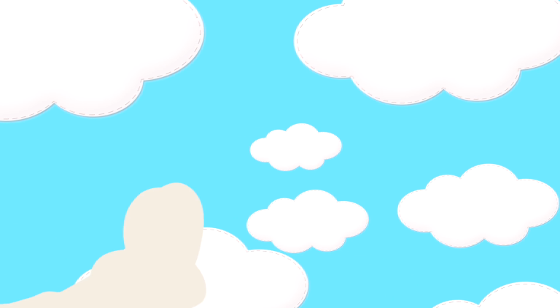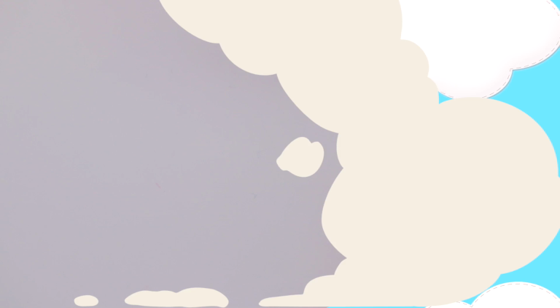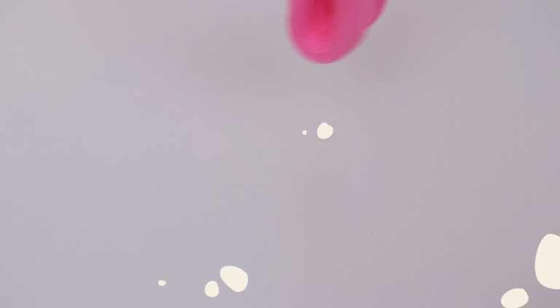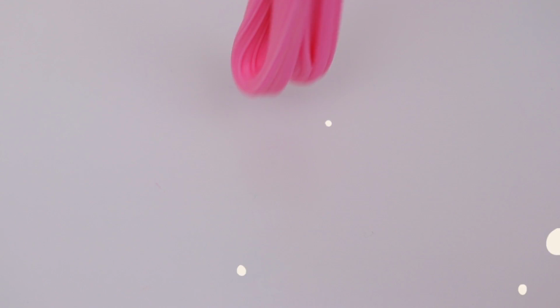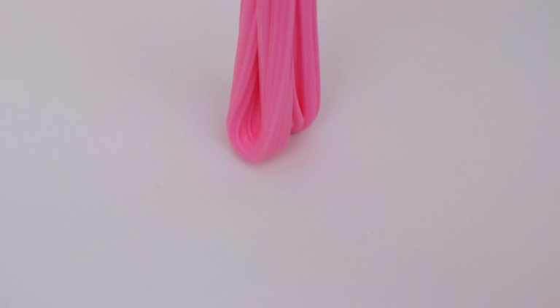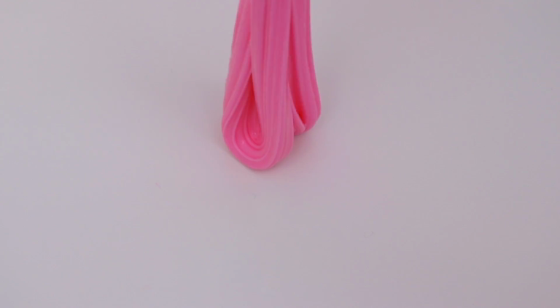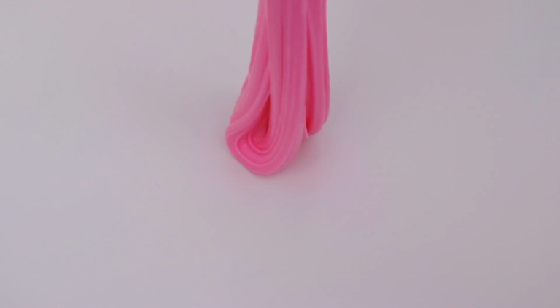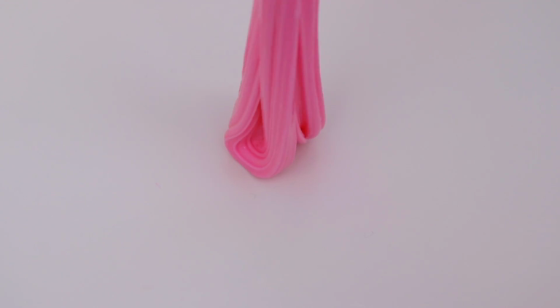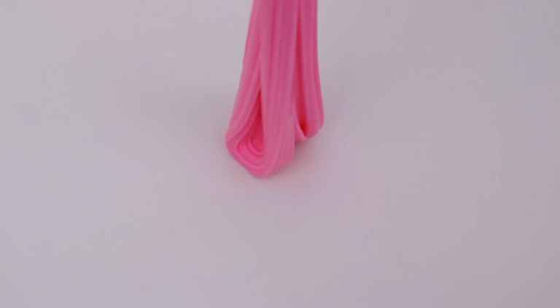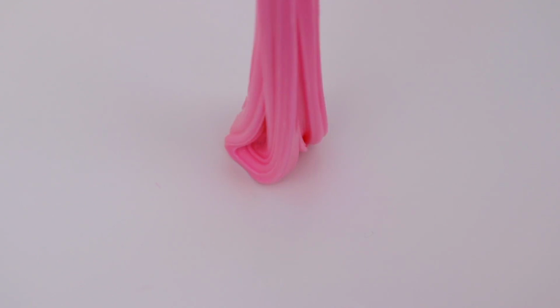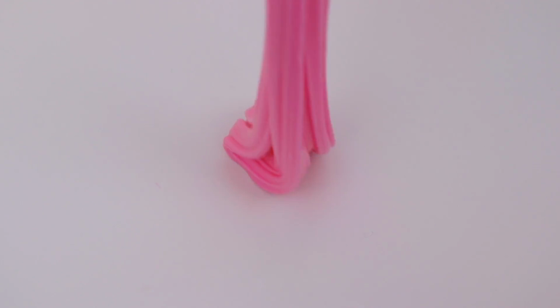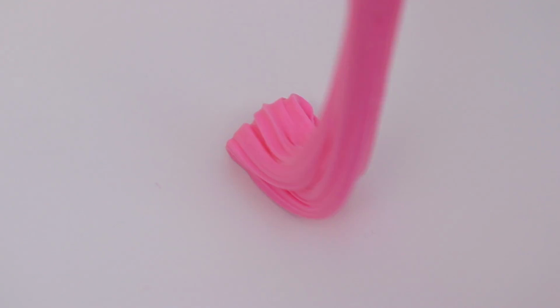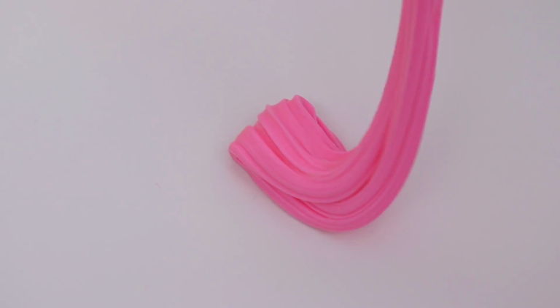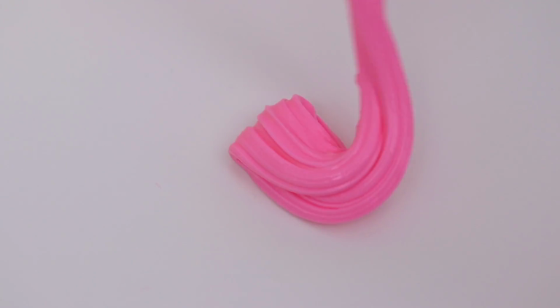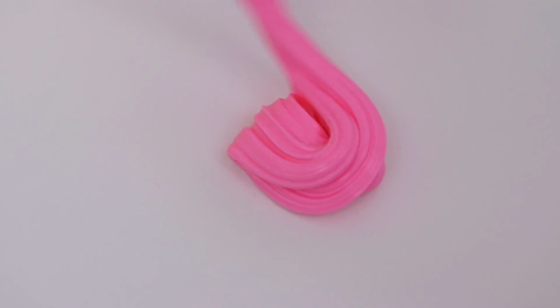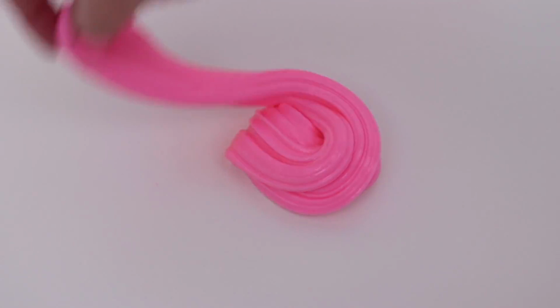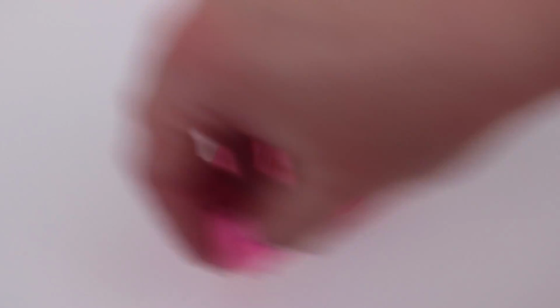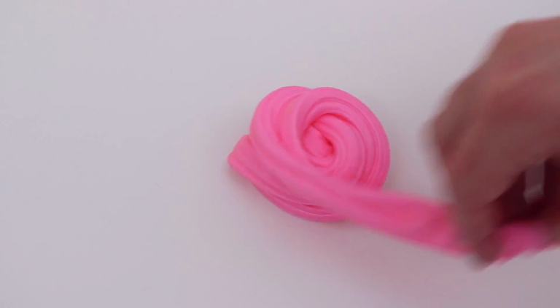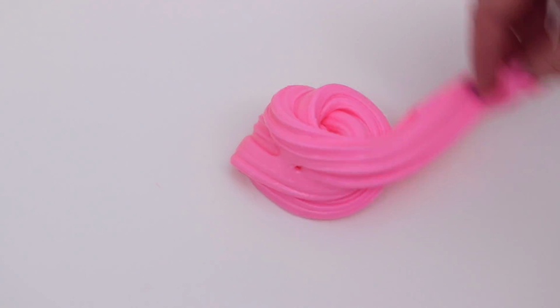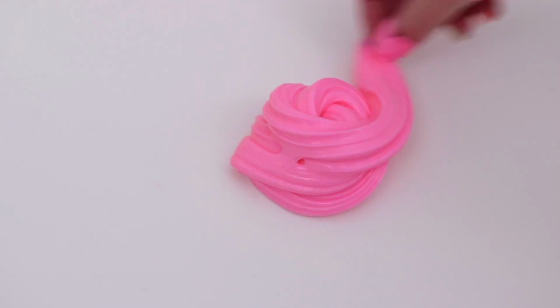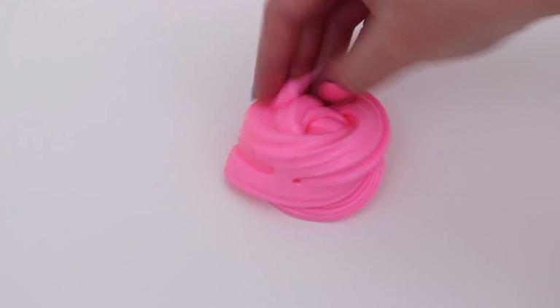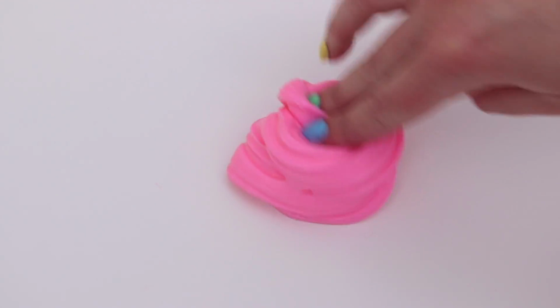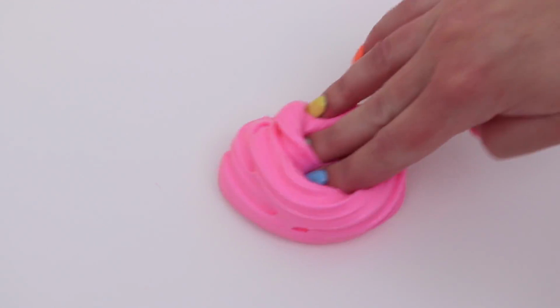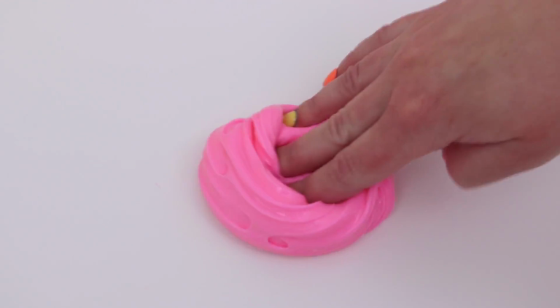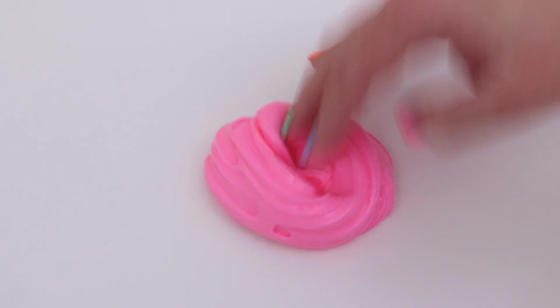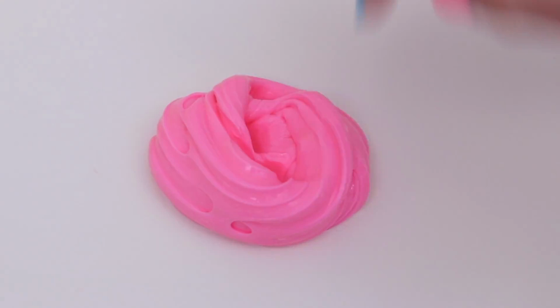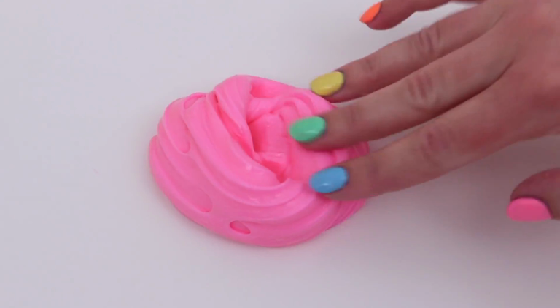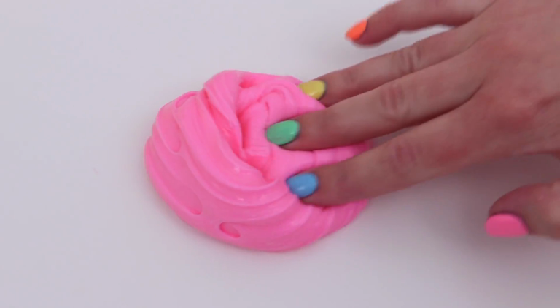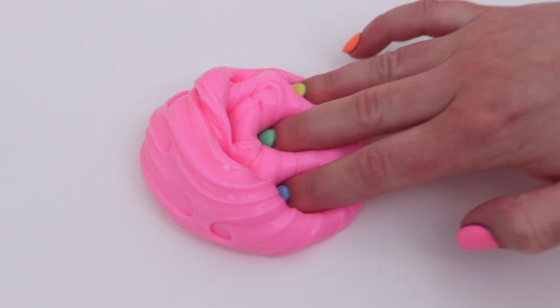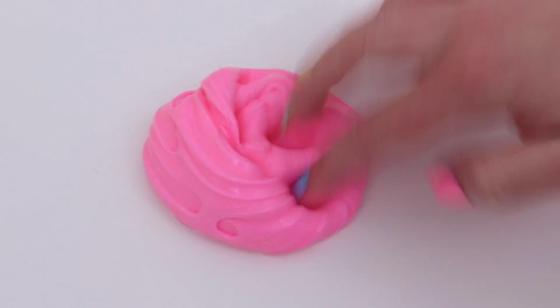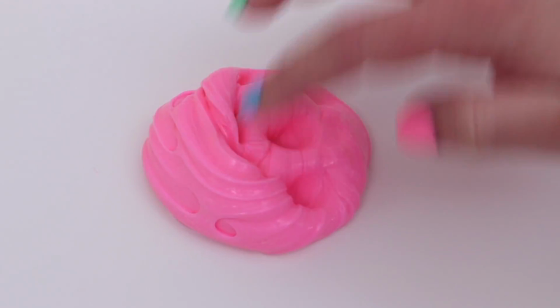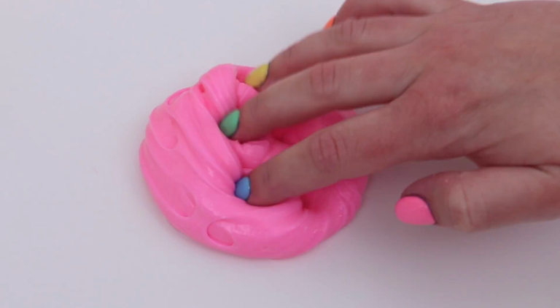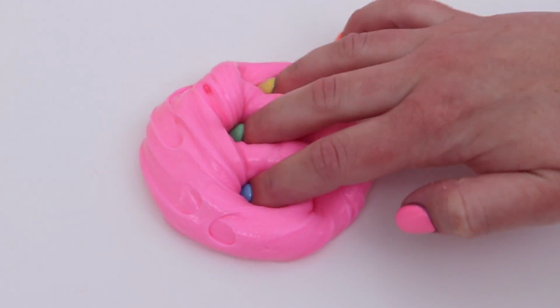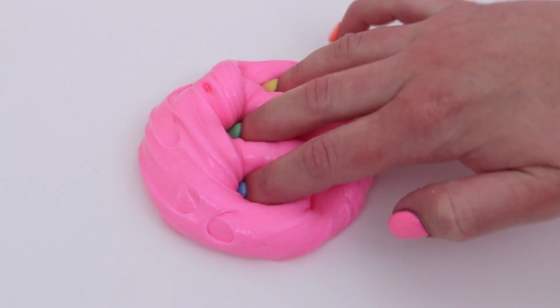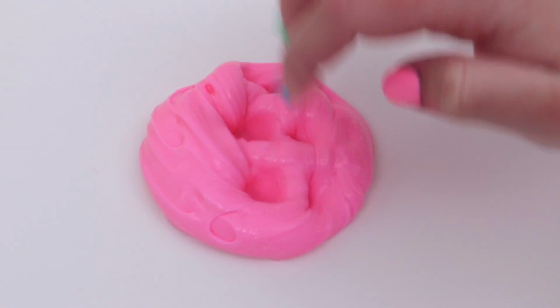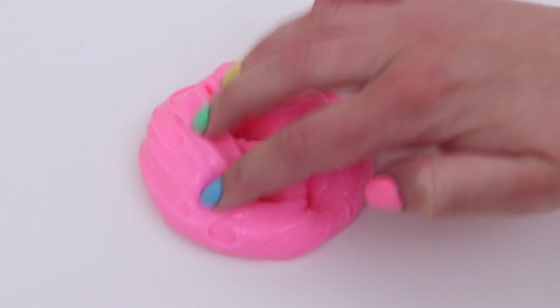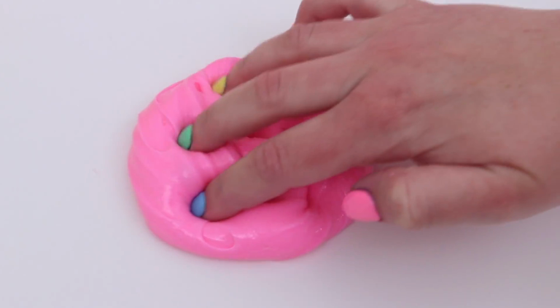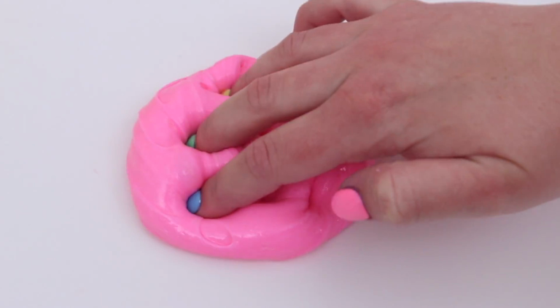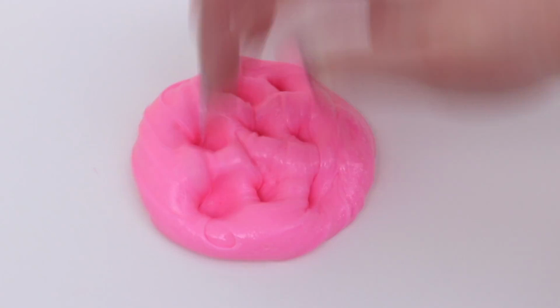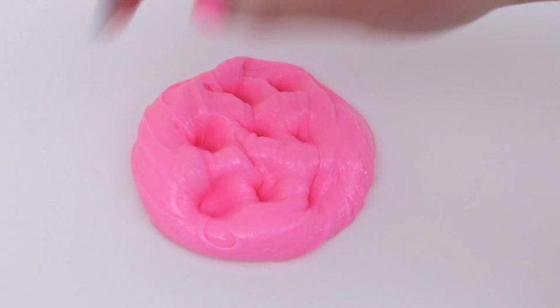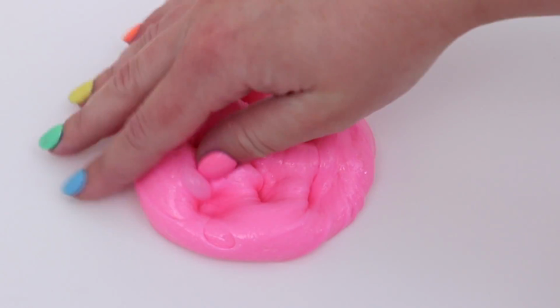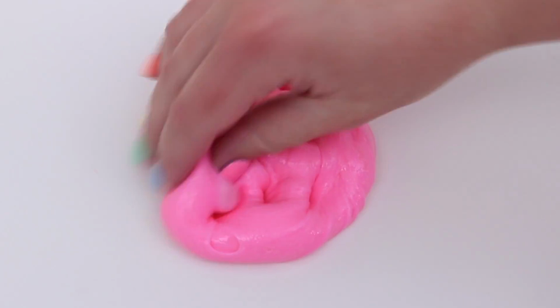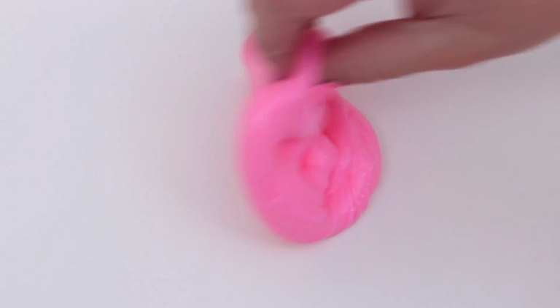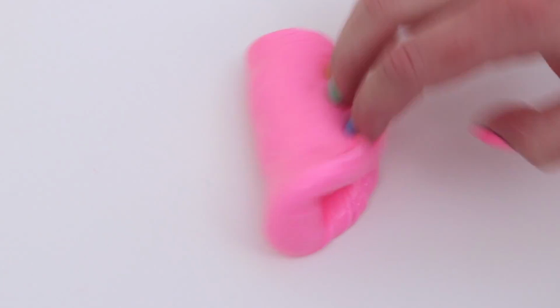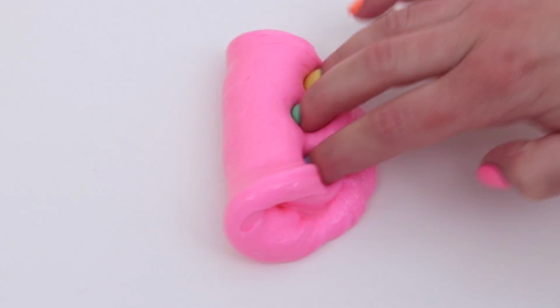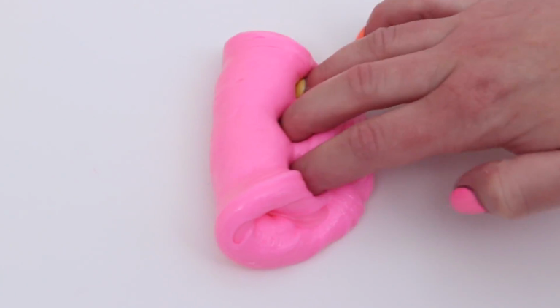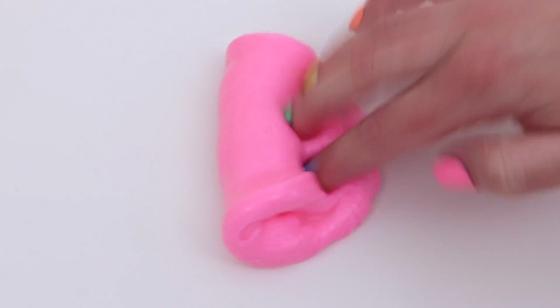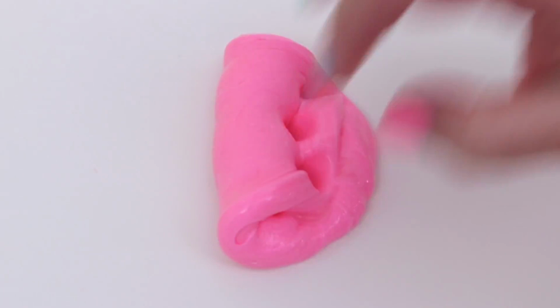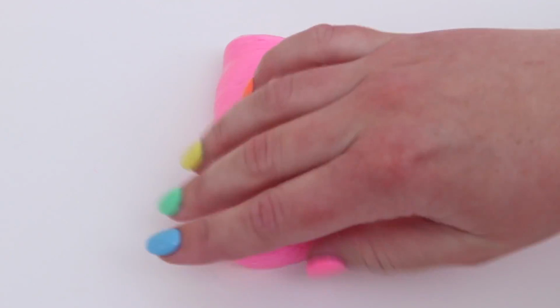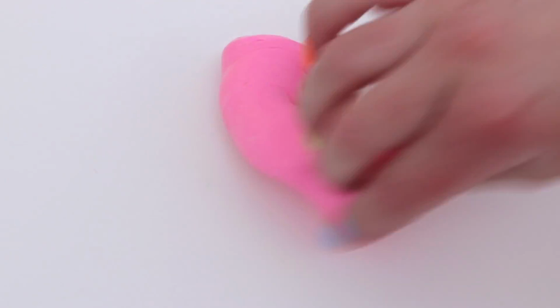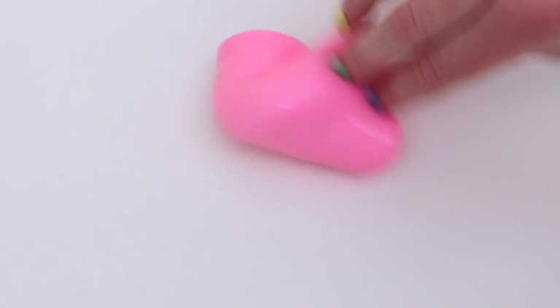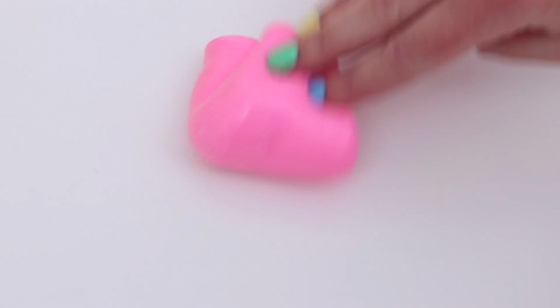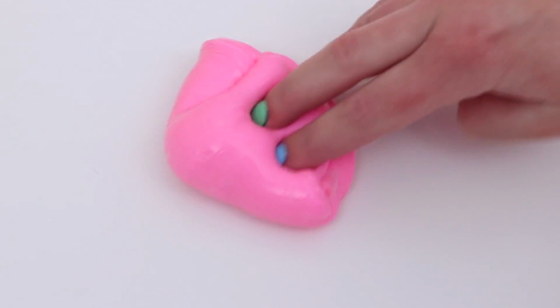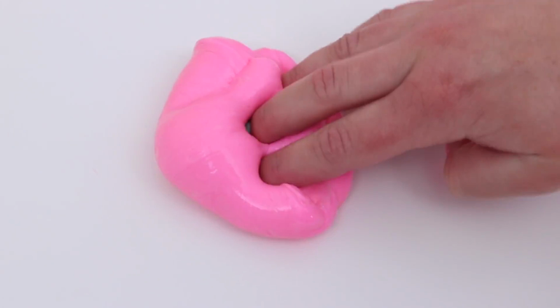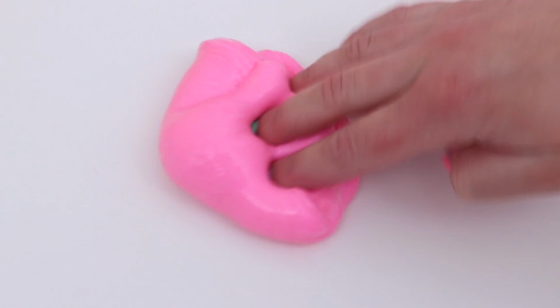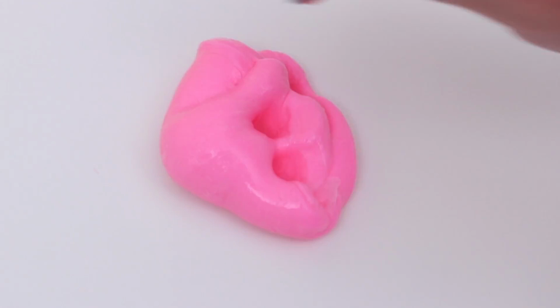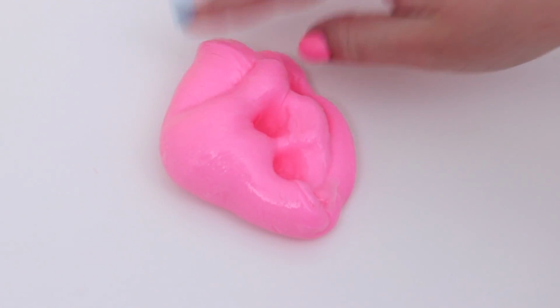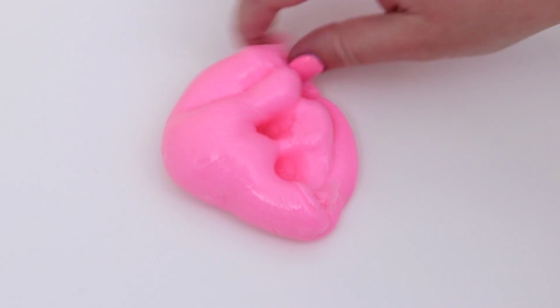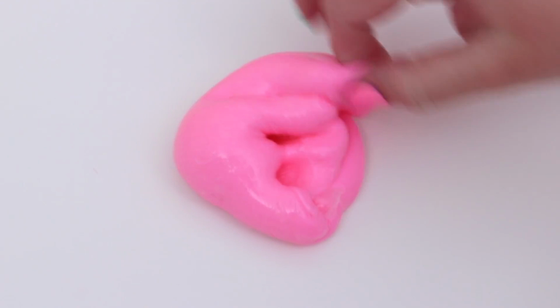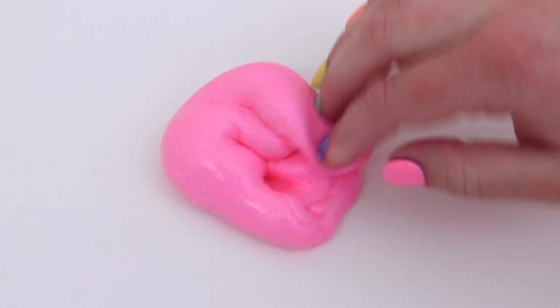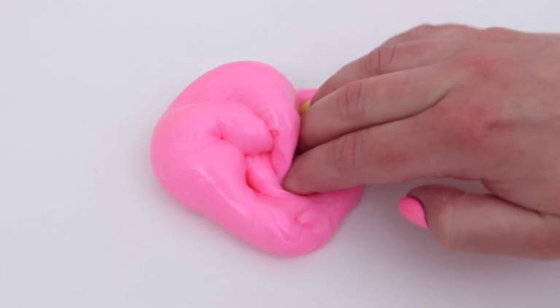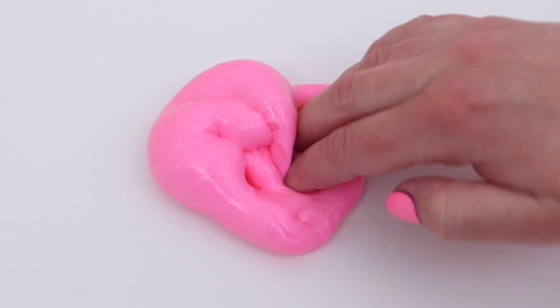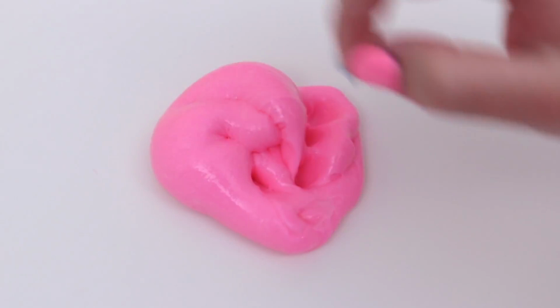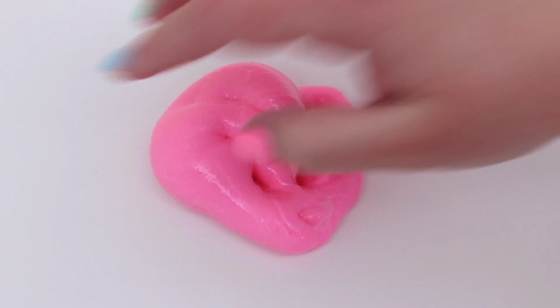To start off, I am going to be adding way too many foam java chips to slime, so I started off by making a glossy slime base.